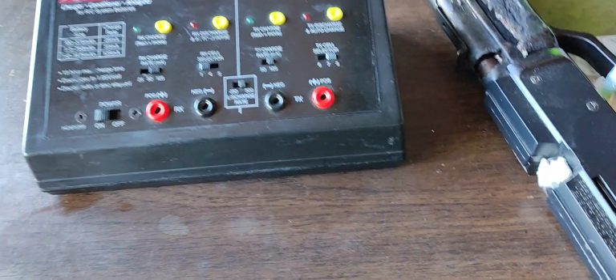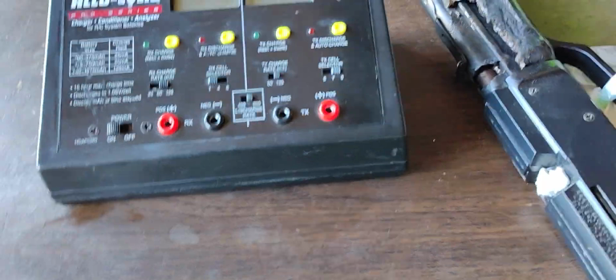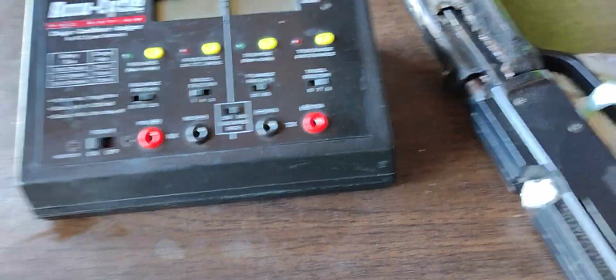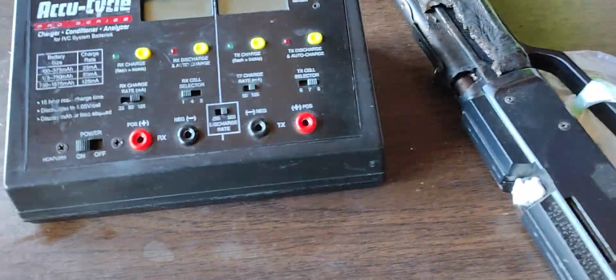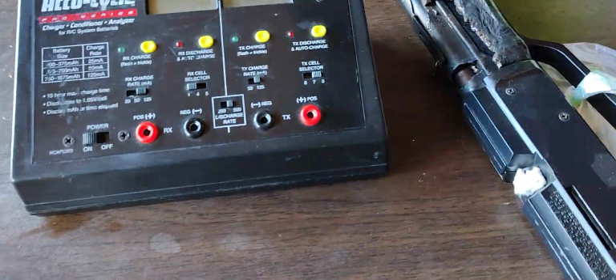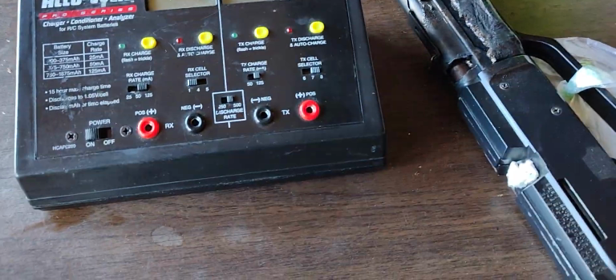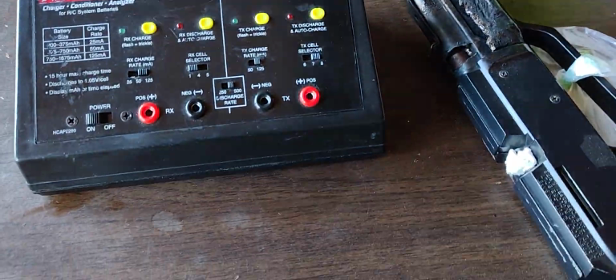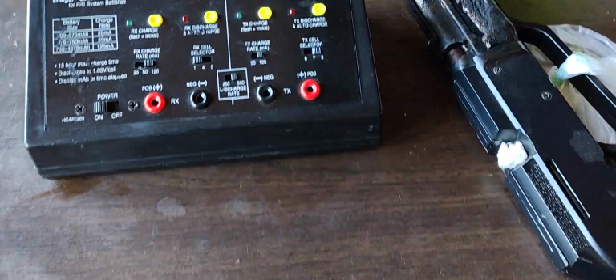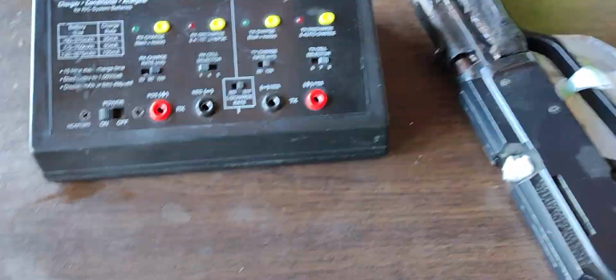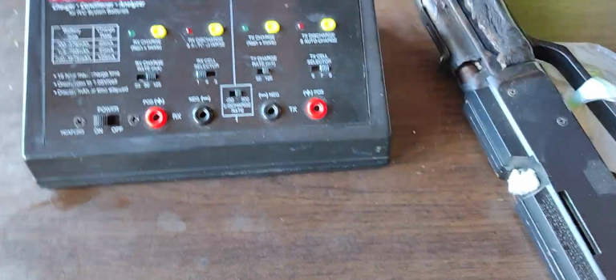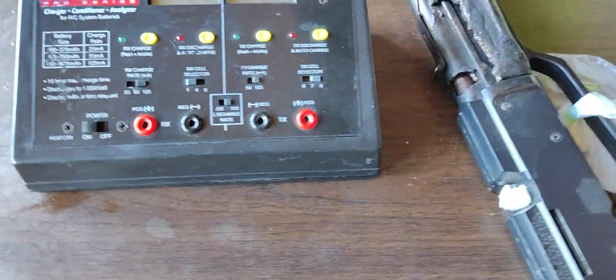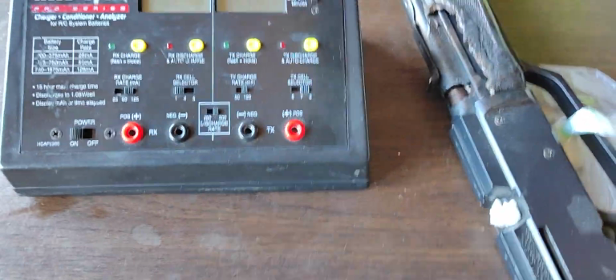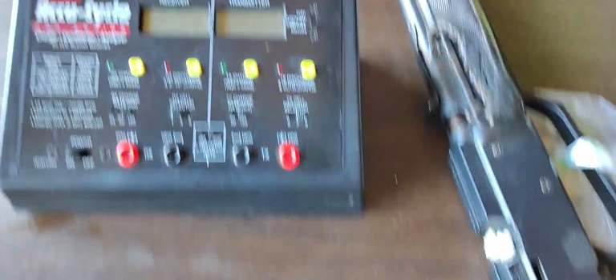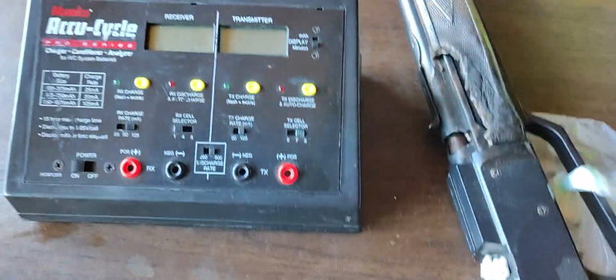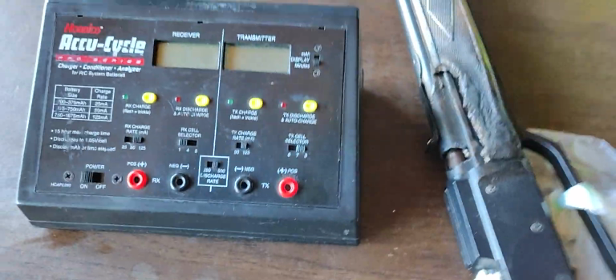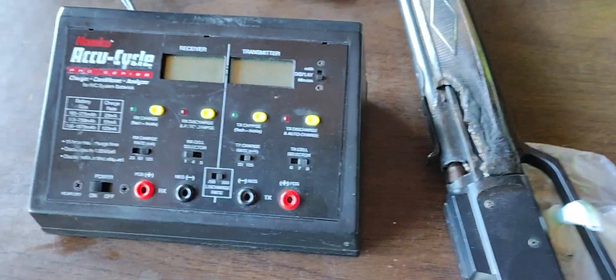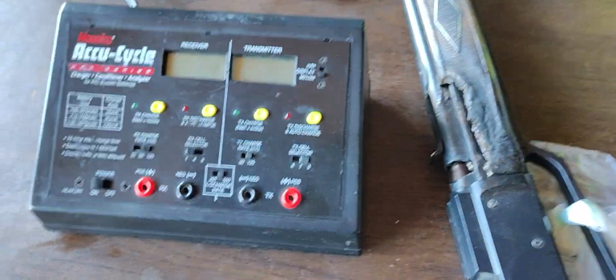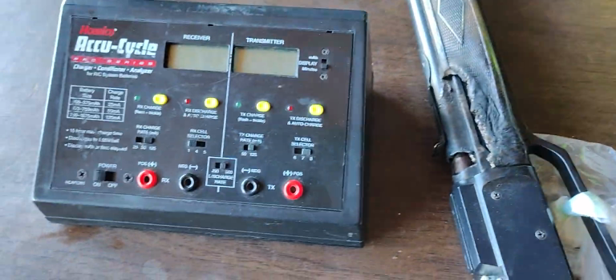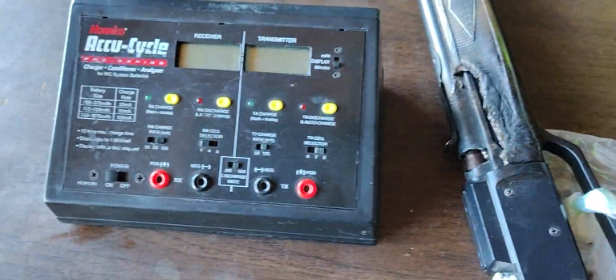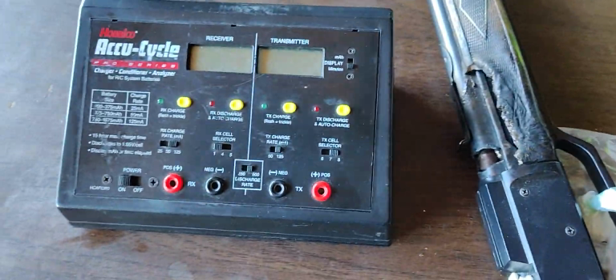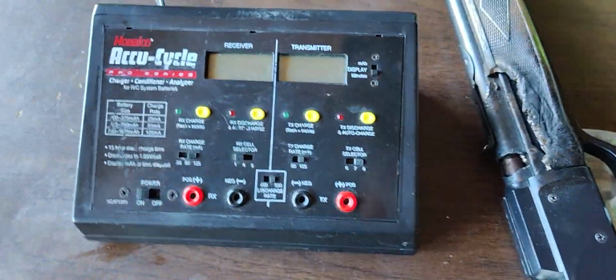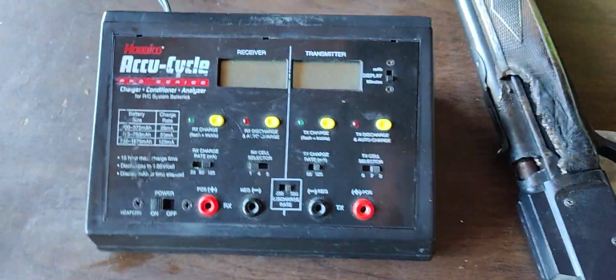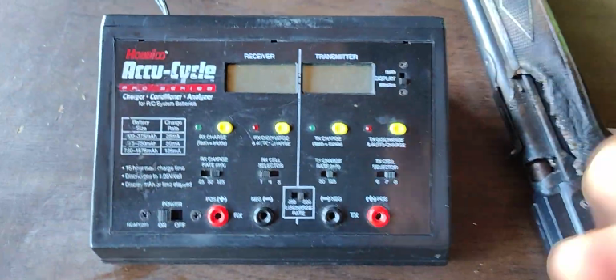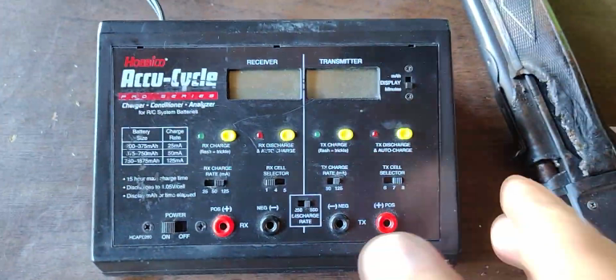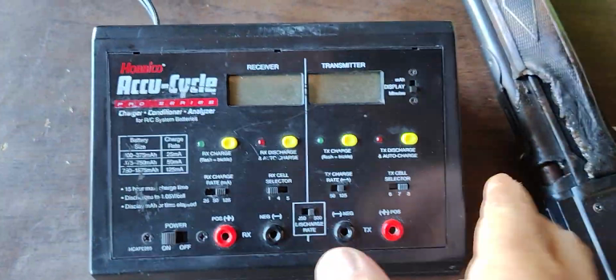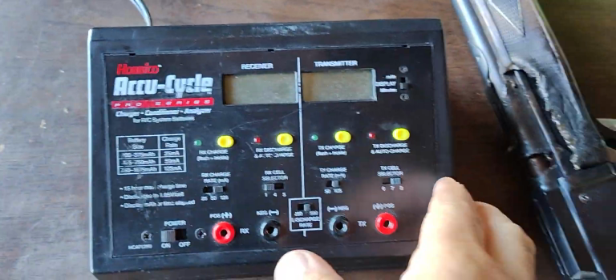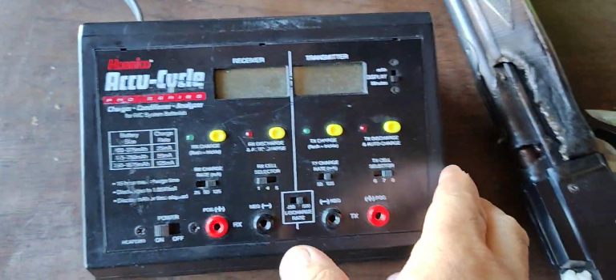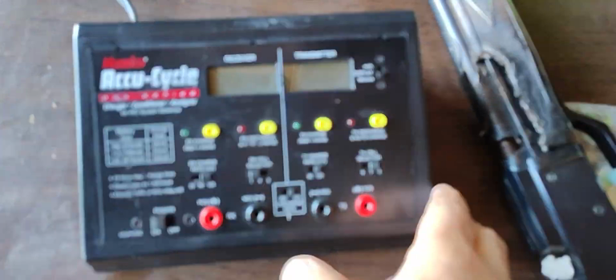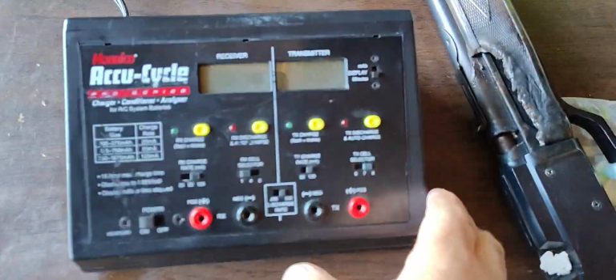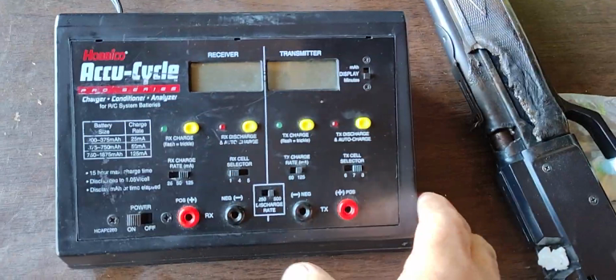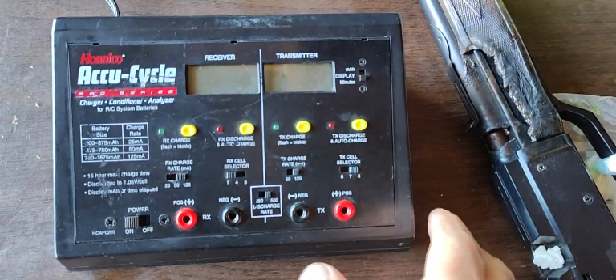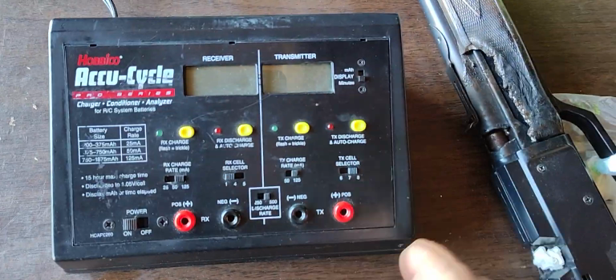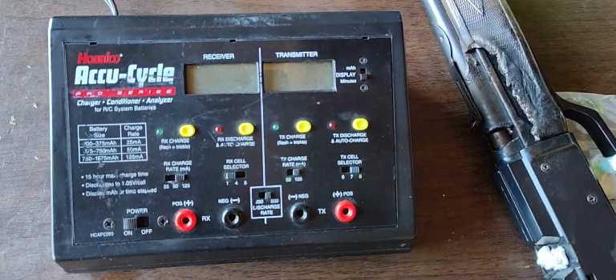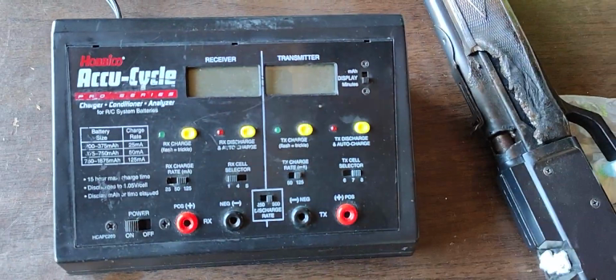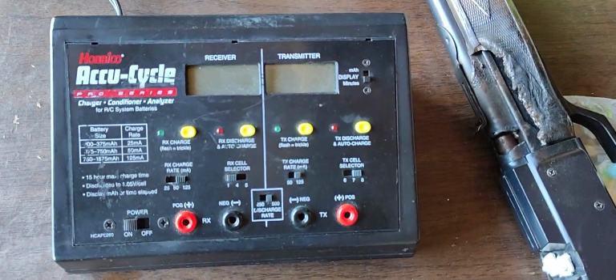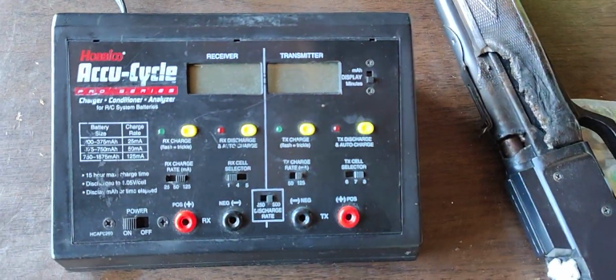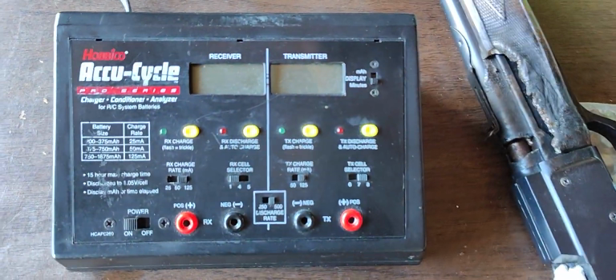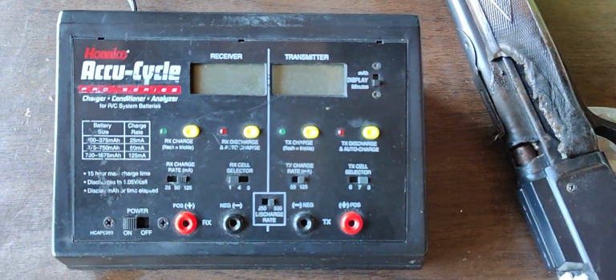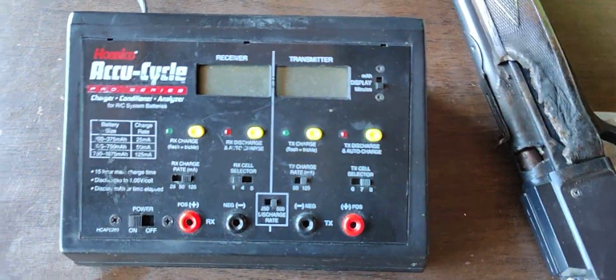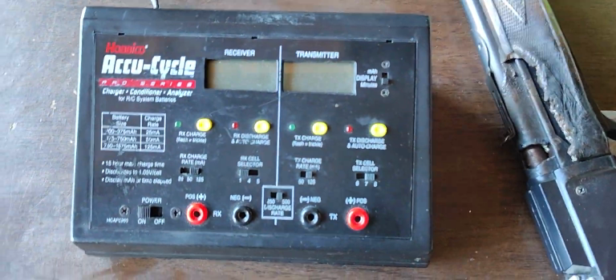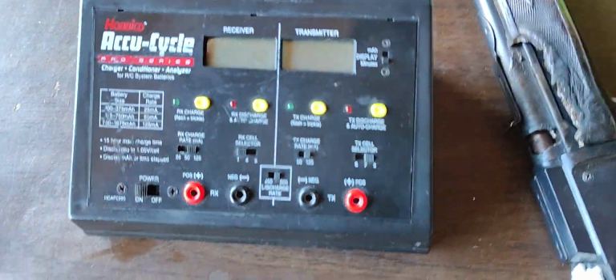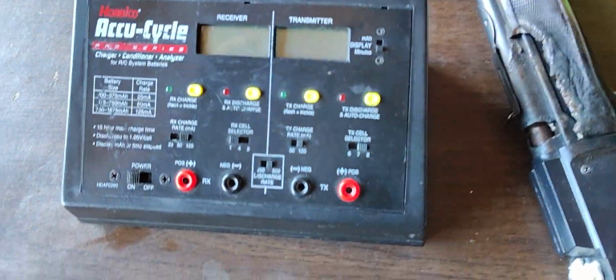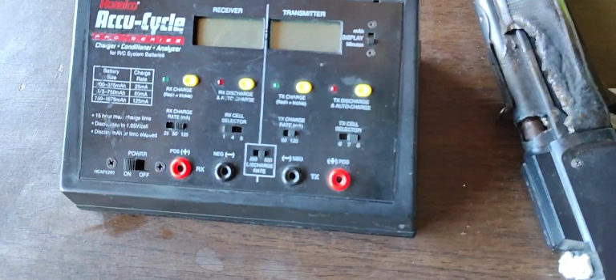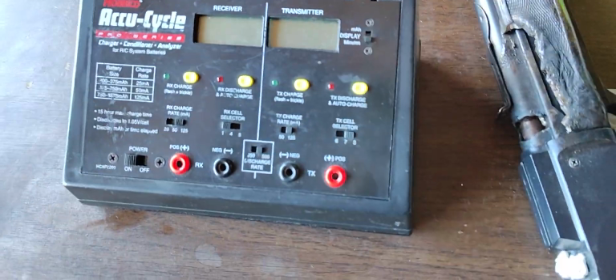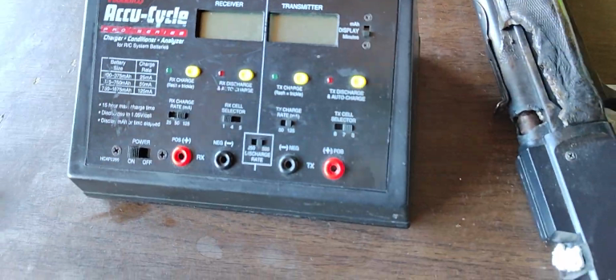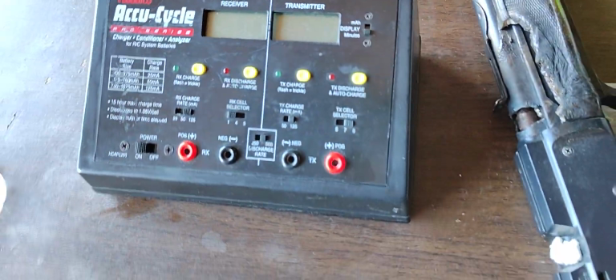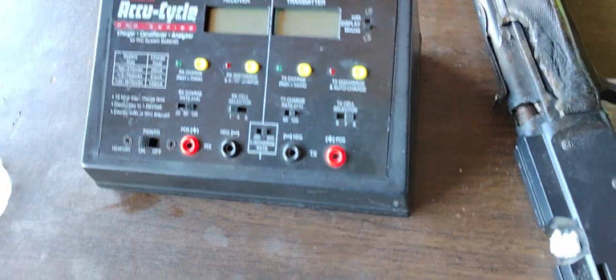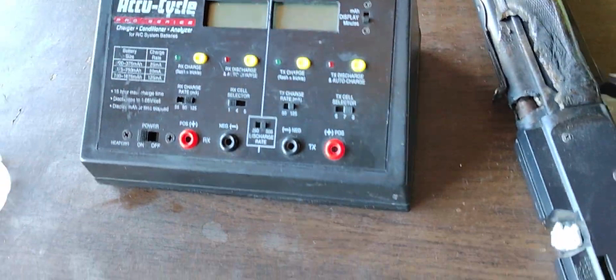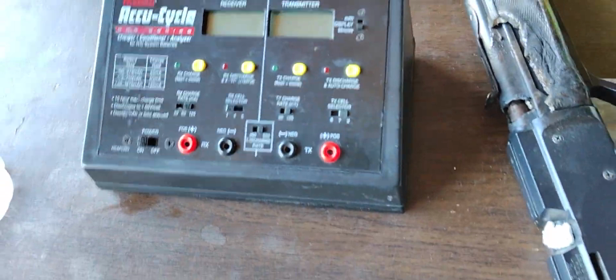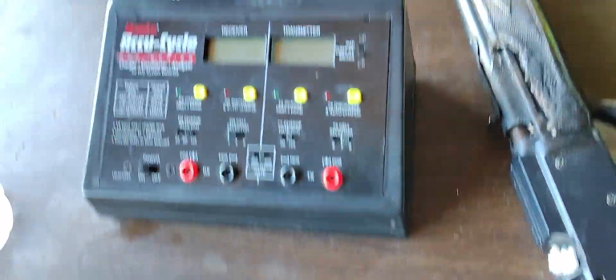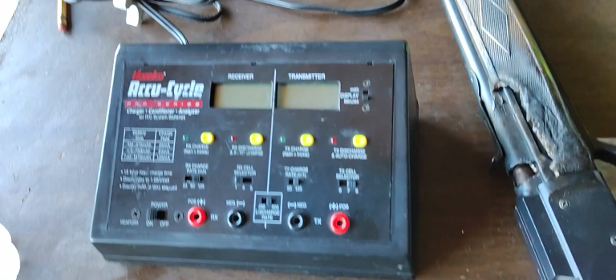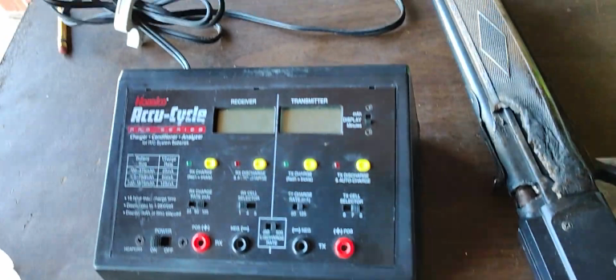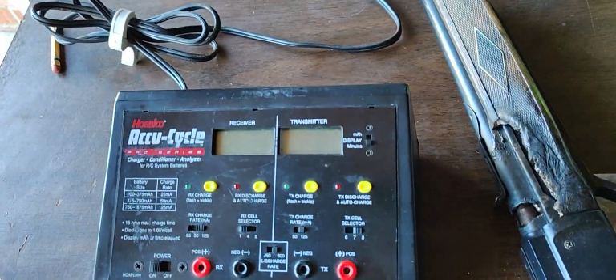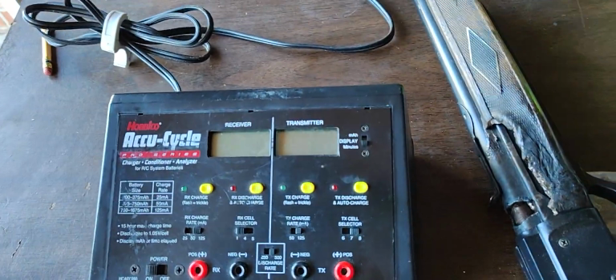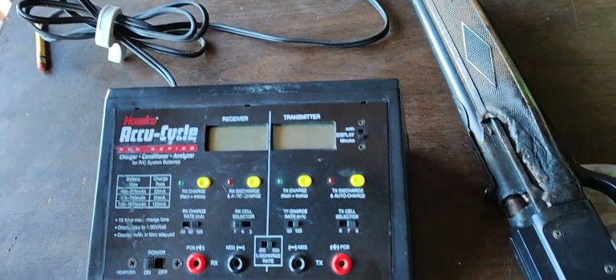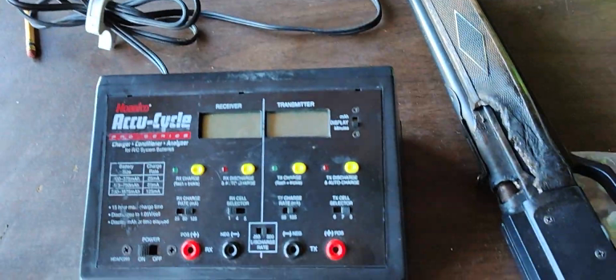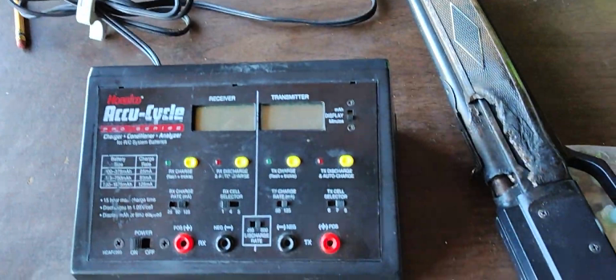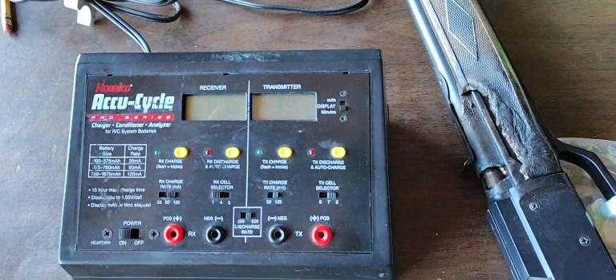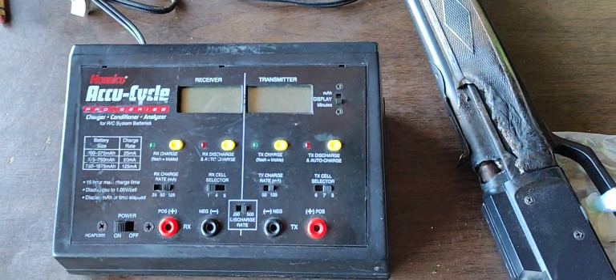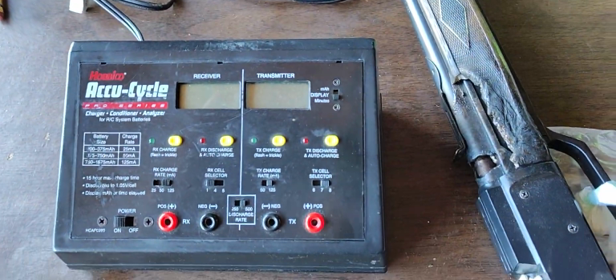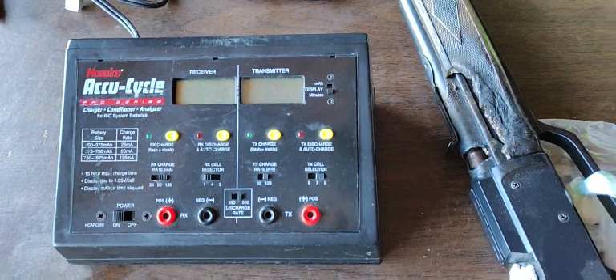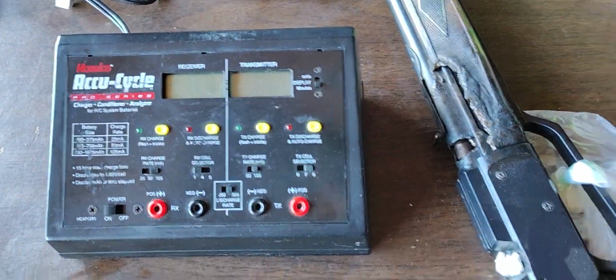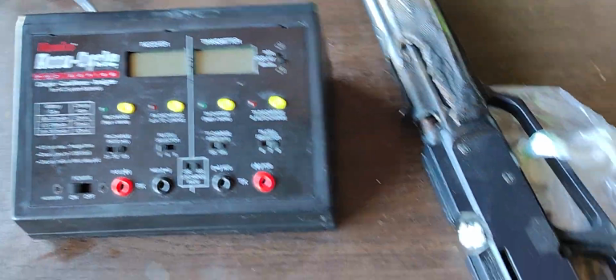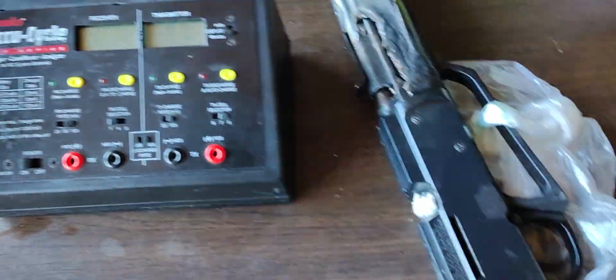Hey guys, some future projects. I got an old Habako AccuCycle Charger that's not putting out any voltage.